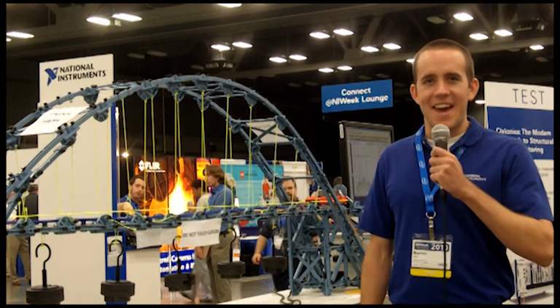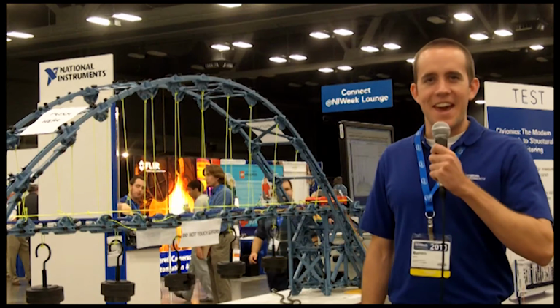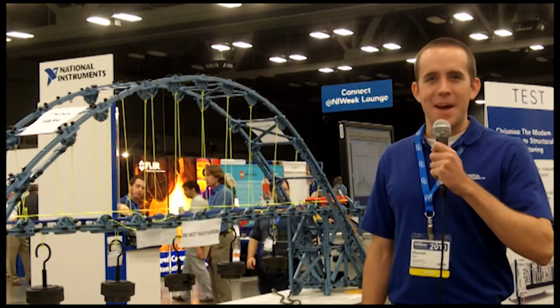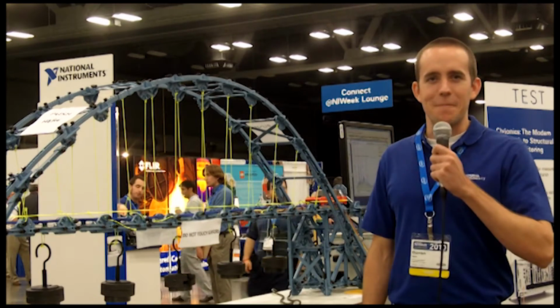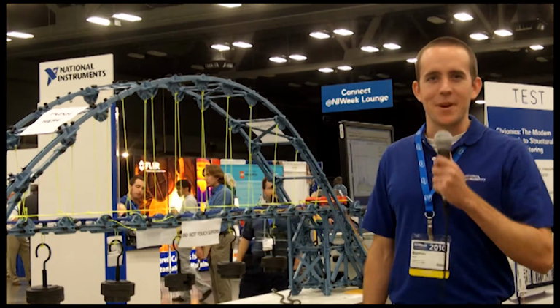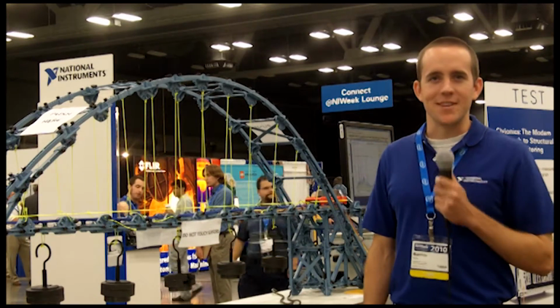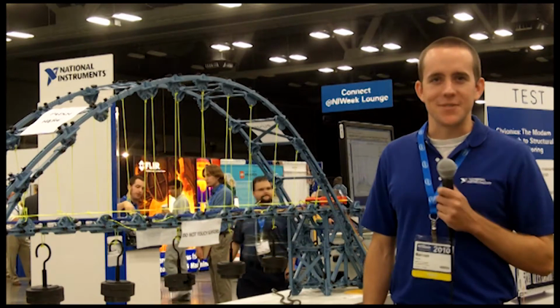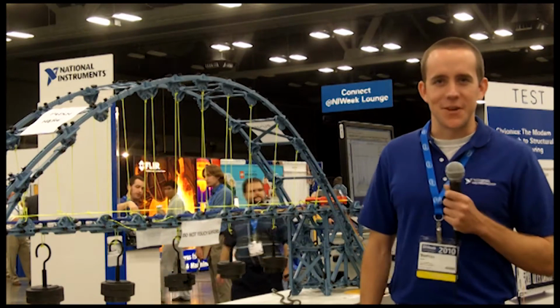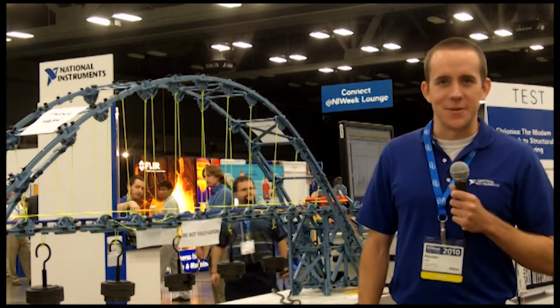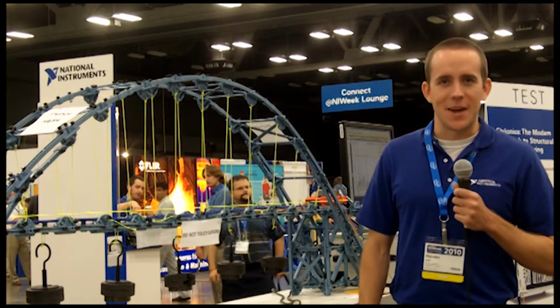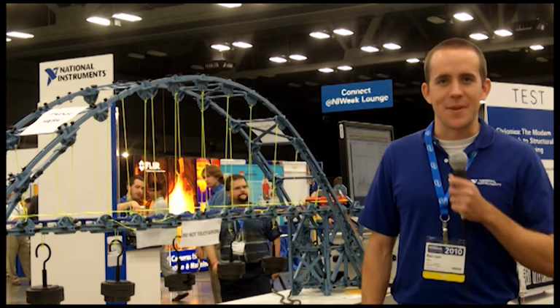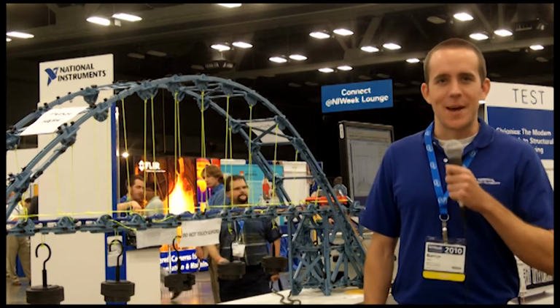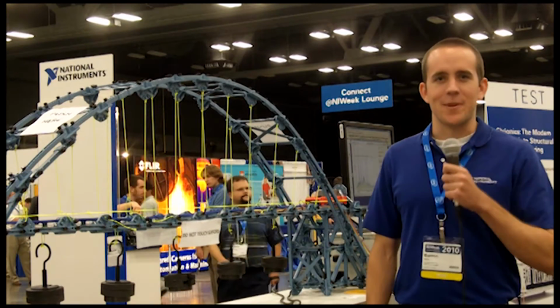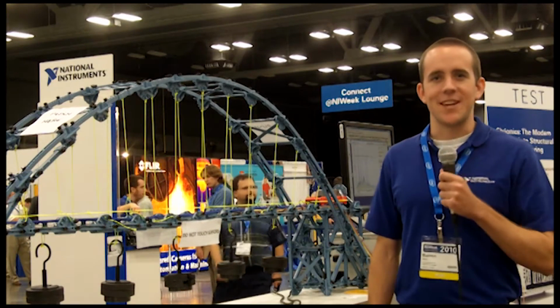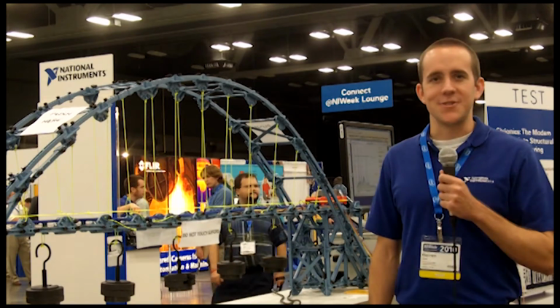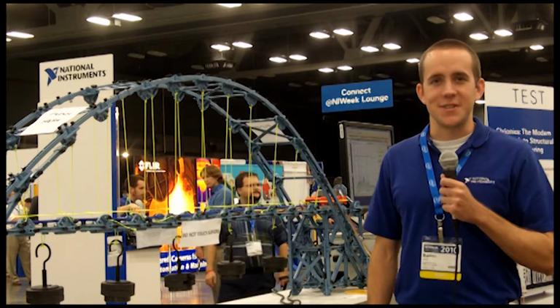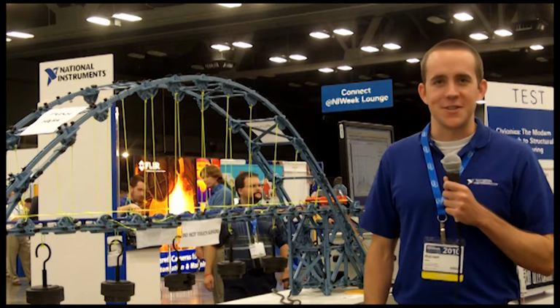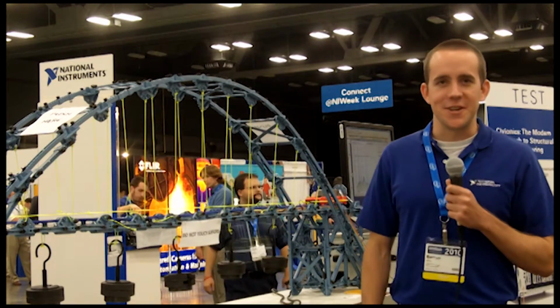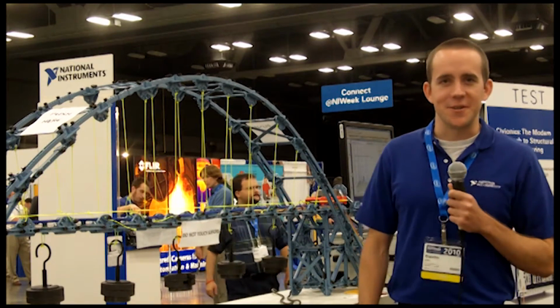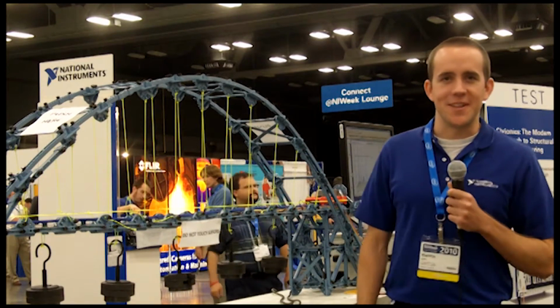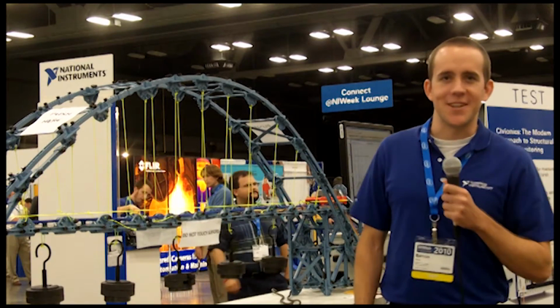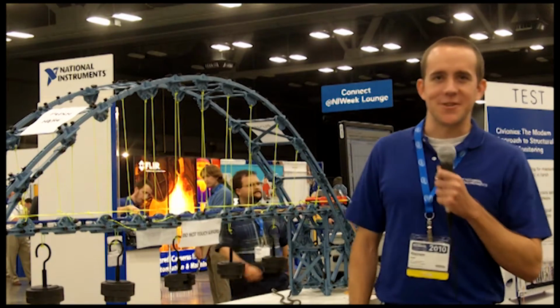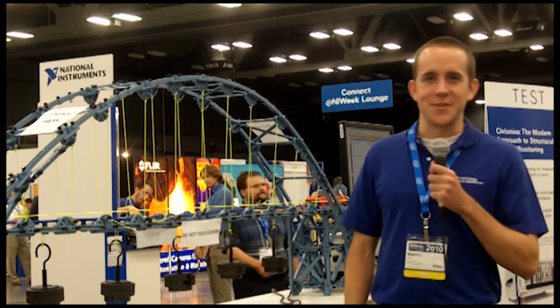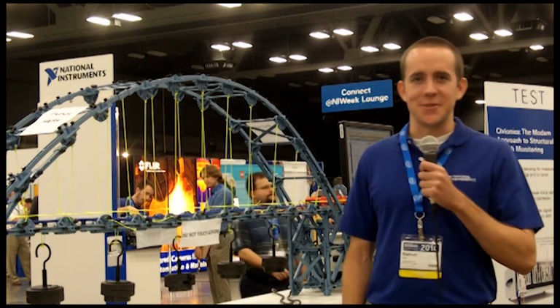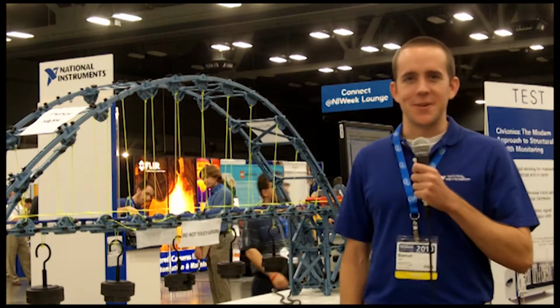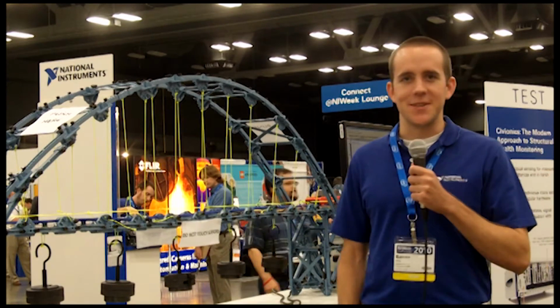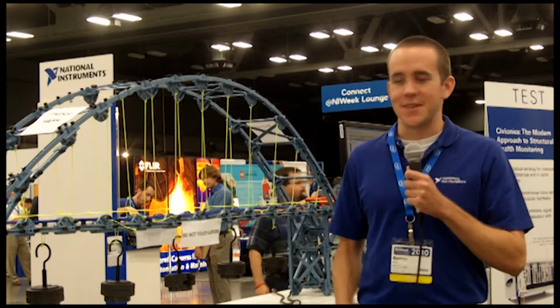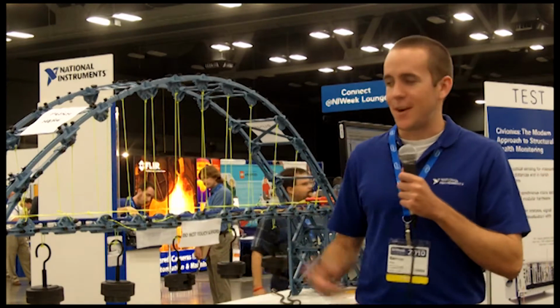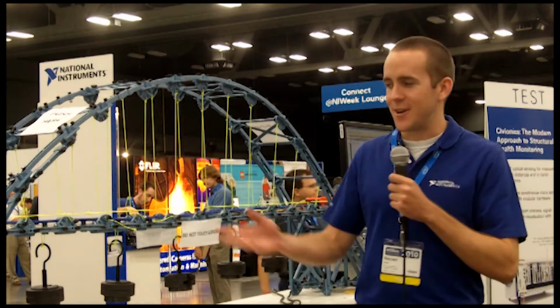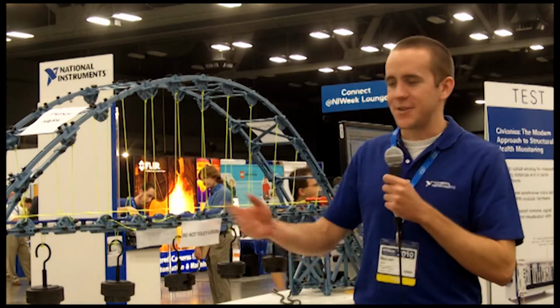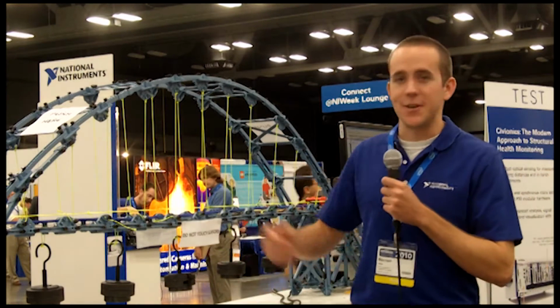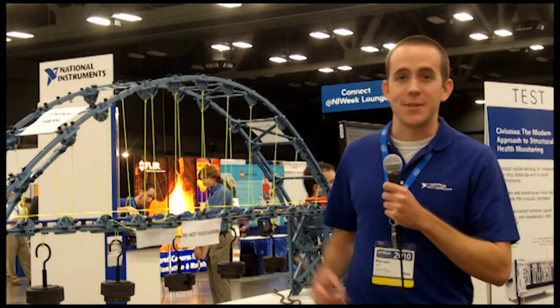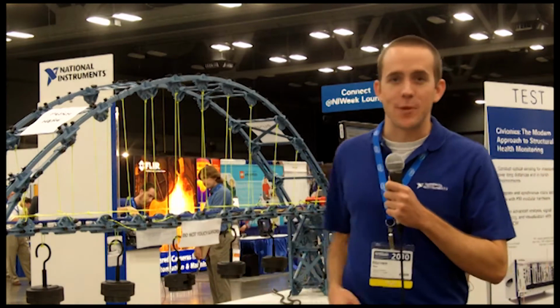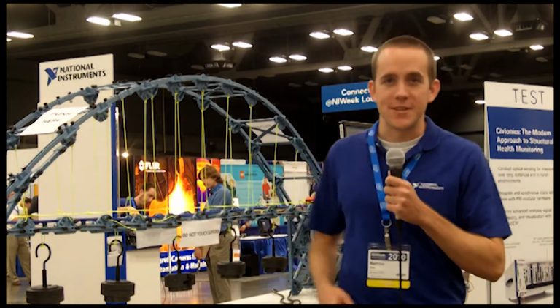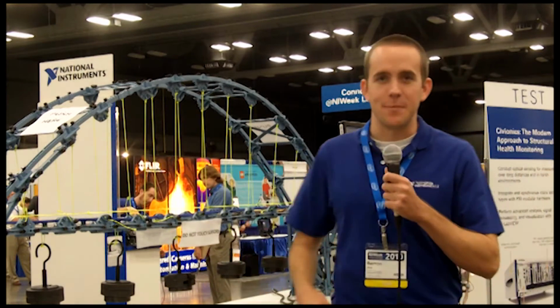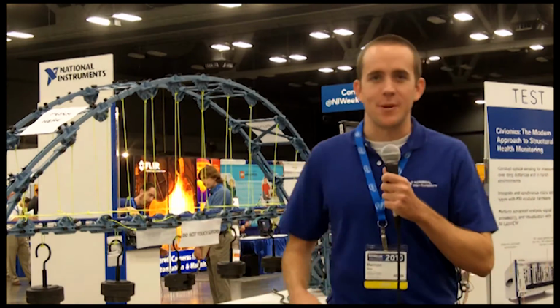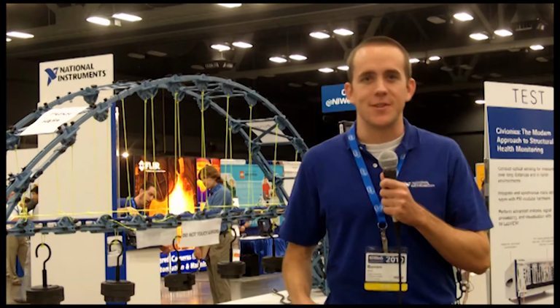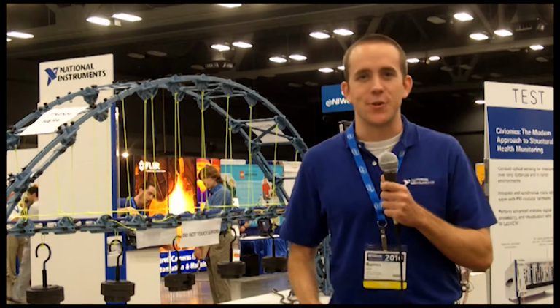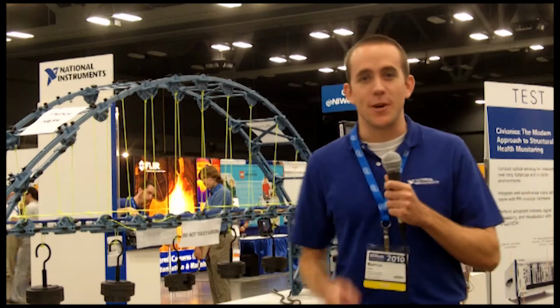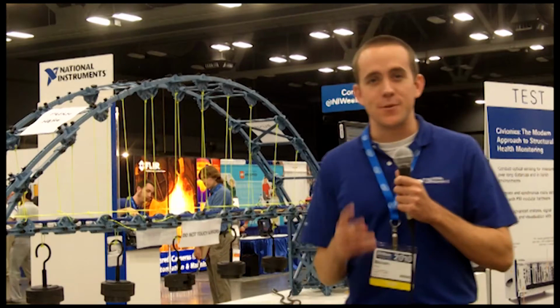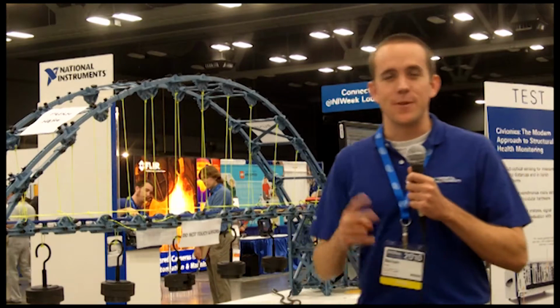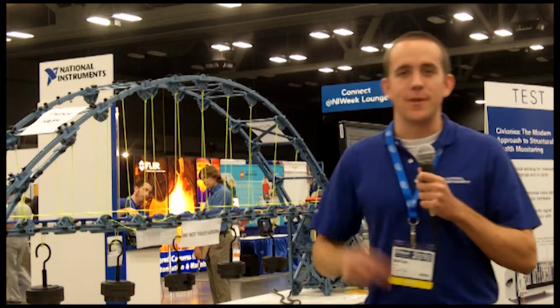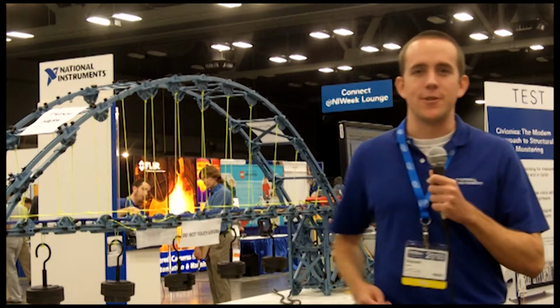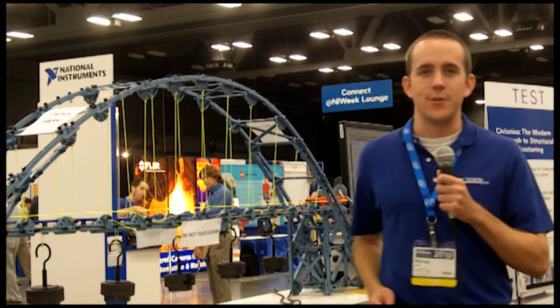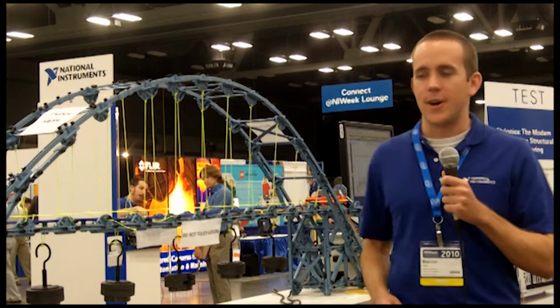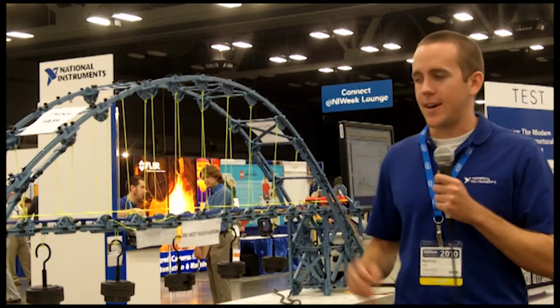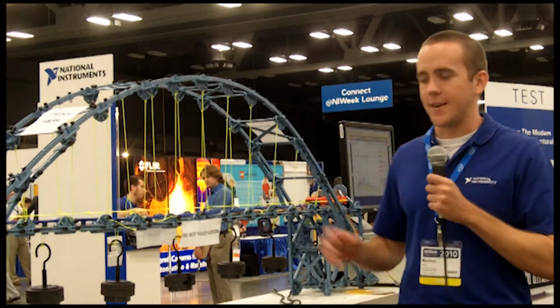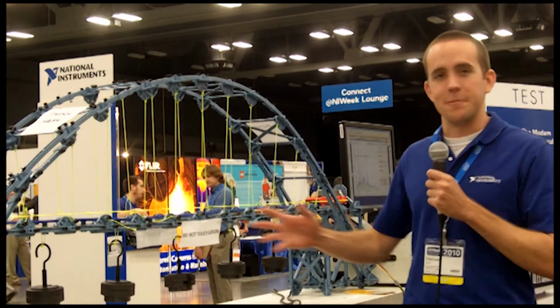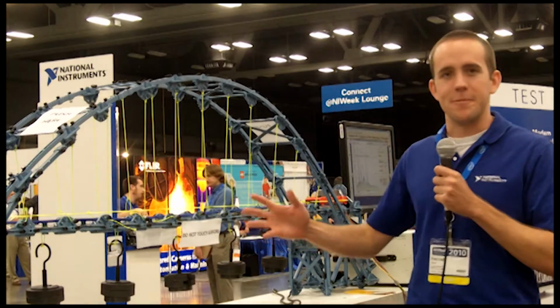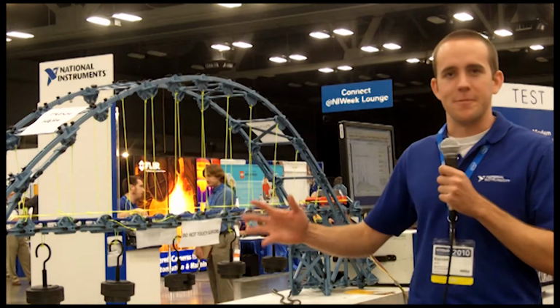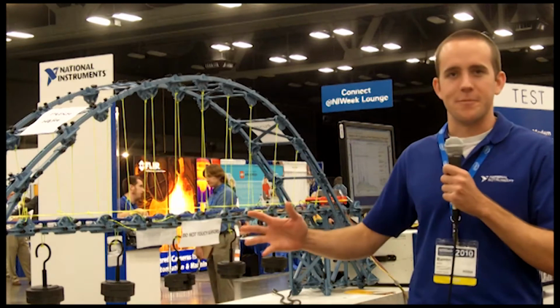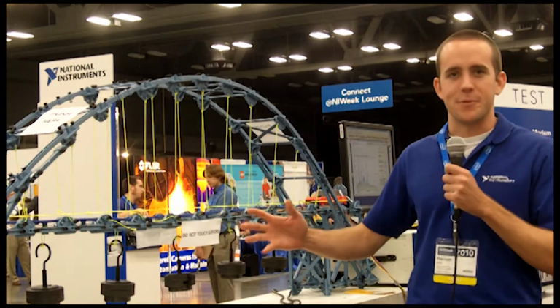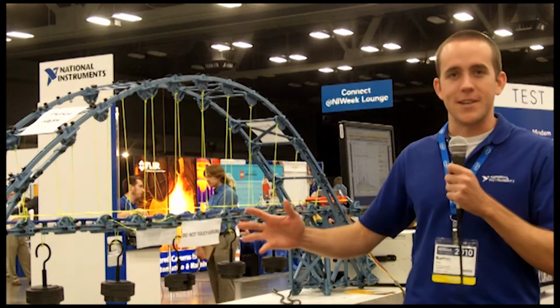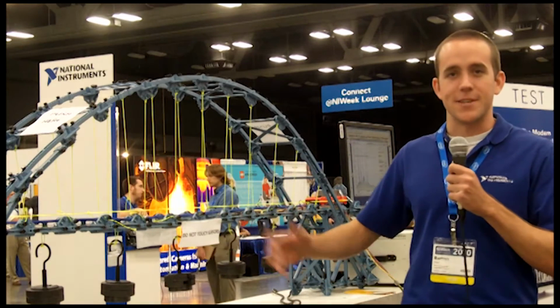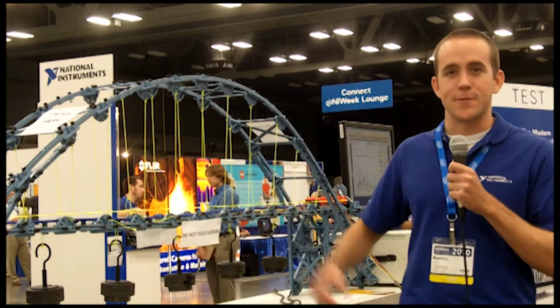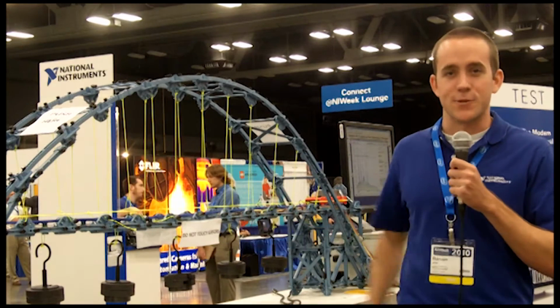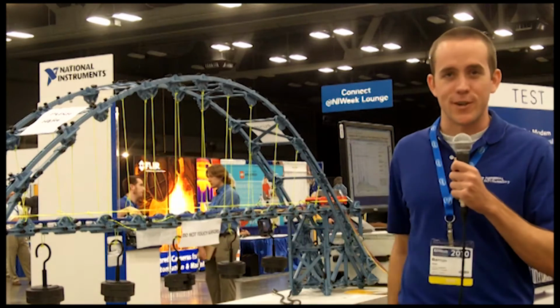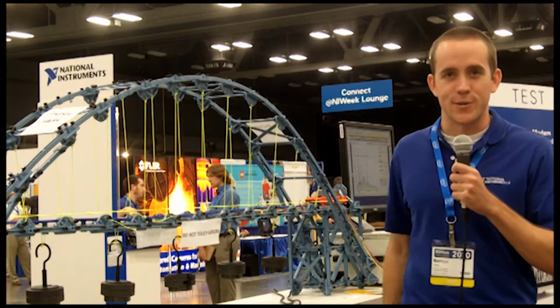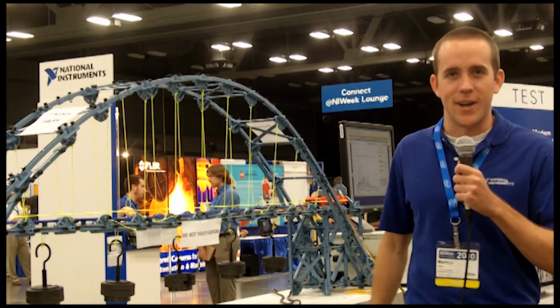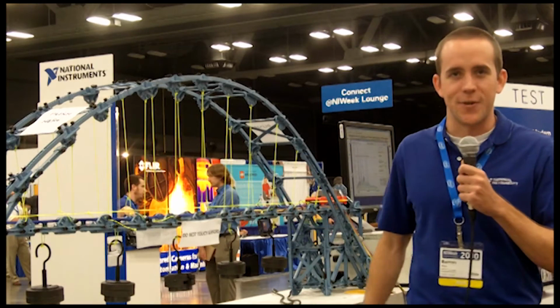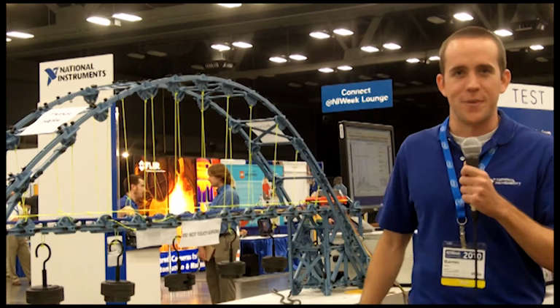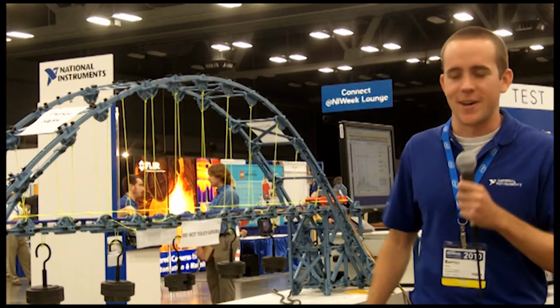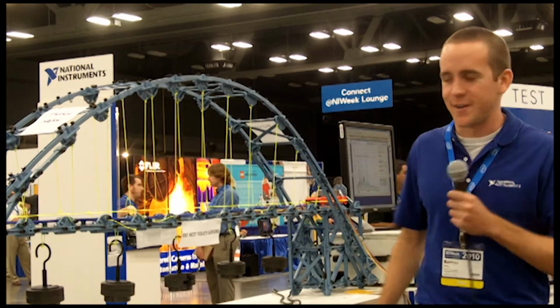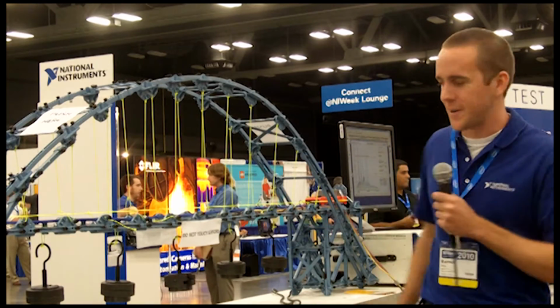I'm Baron Stone, an applications engineer with Nashville Instruments, and I want to show you this bridge I built to show off two of our new projects for structural health monitoring.